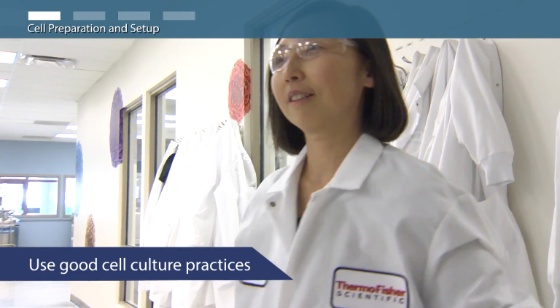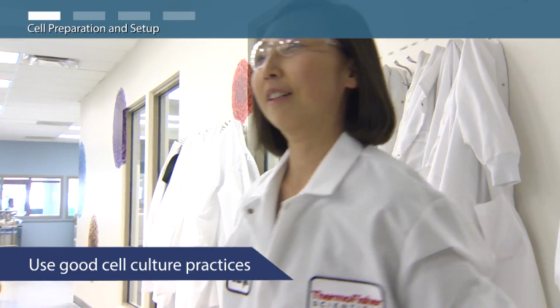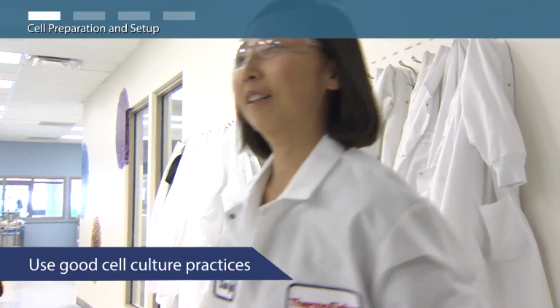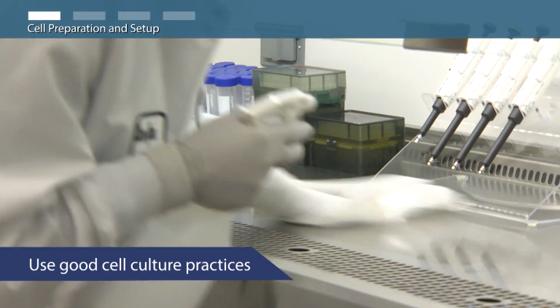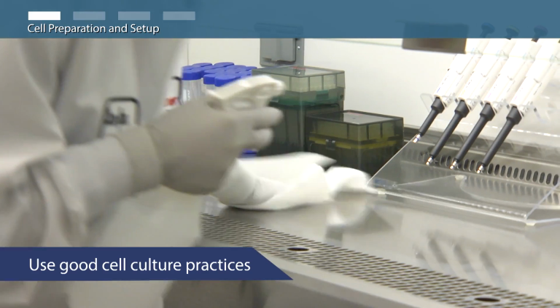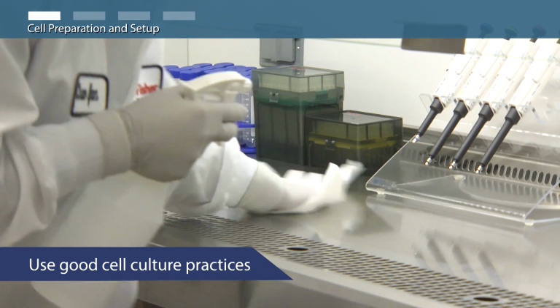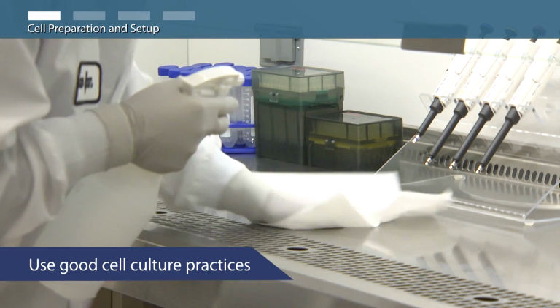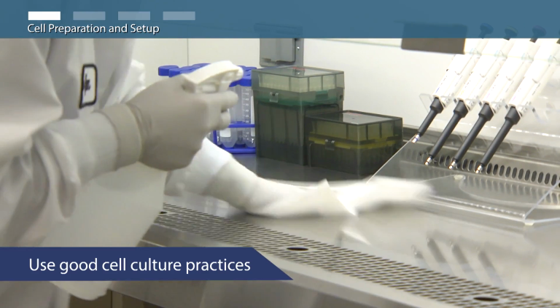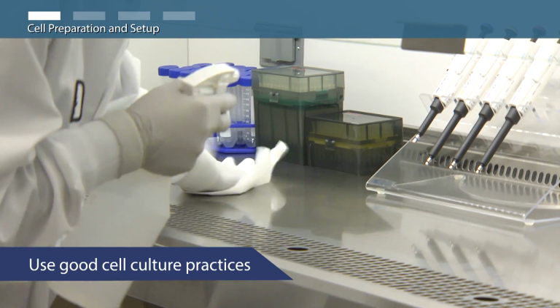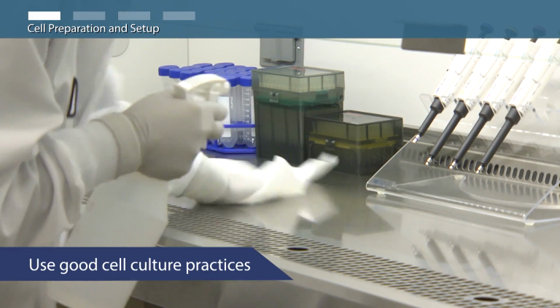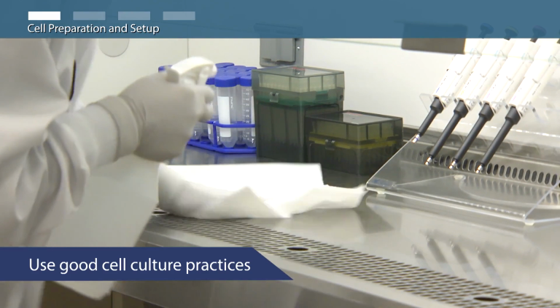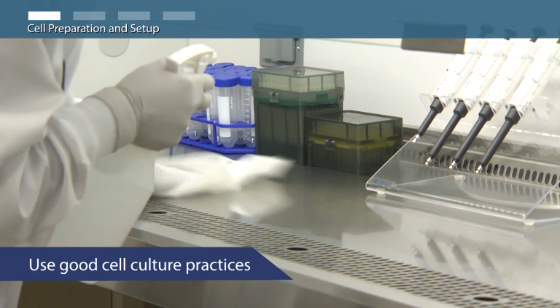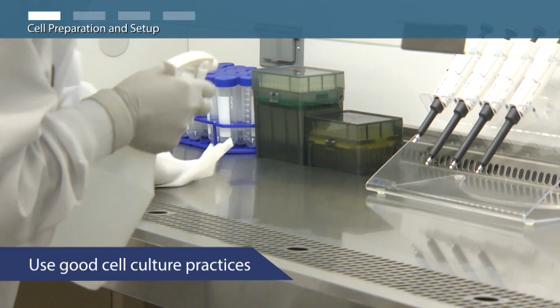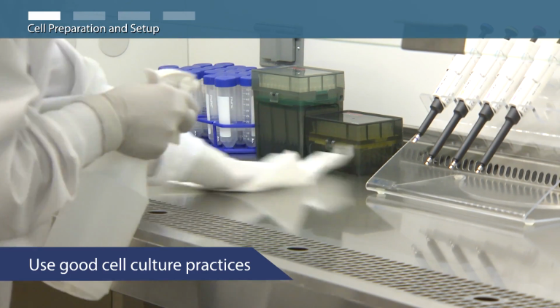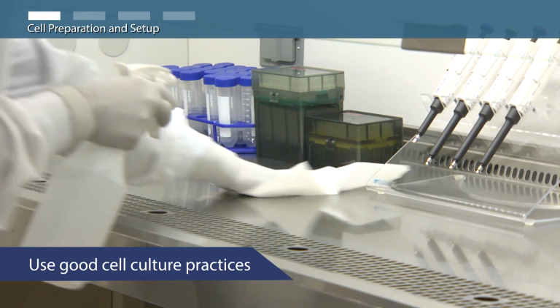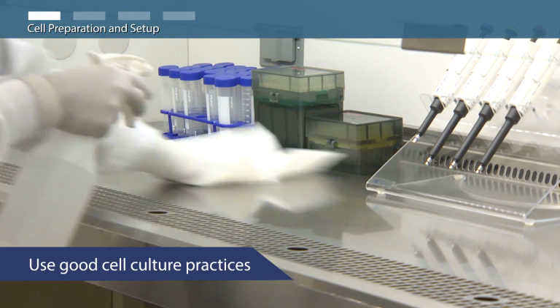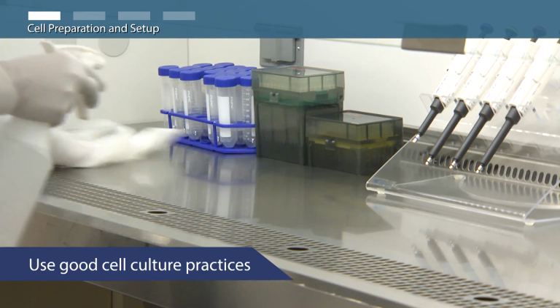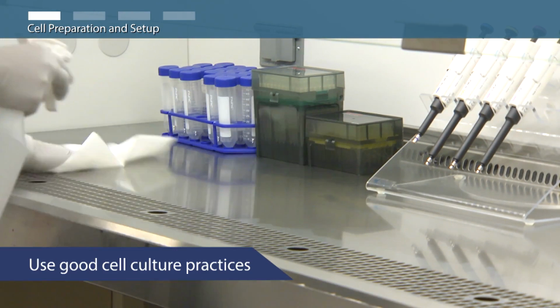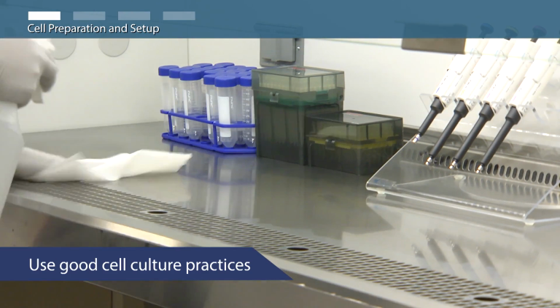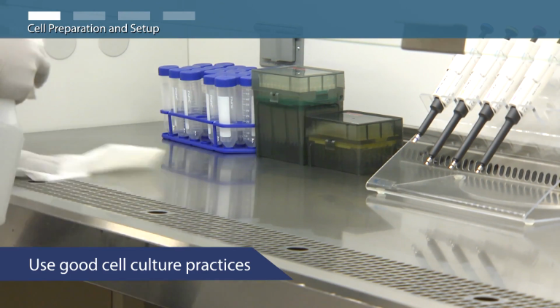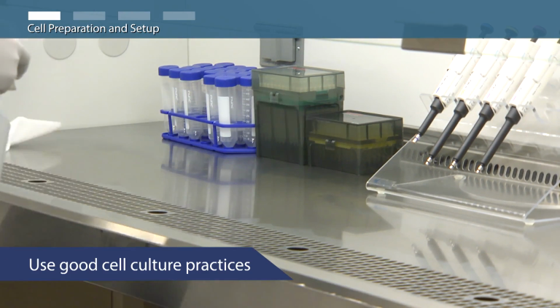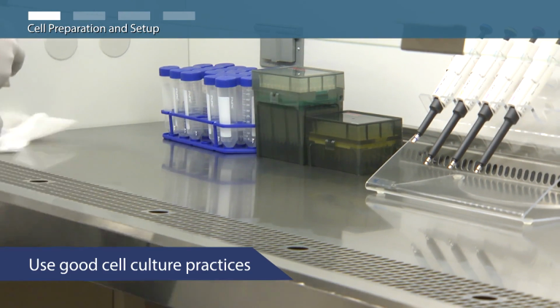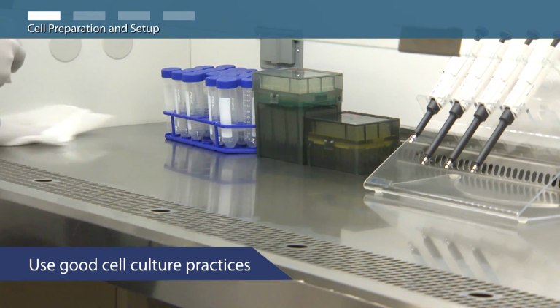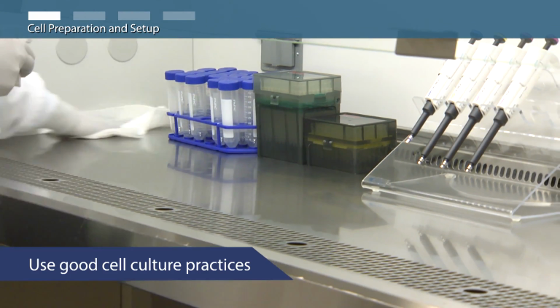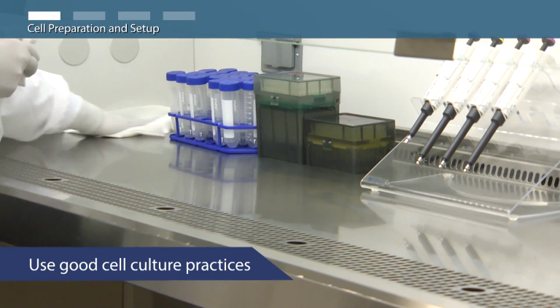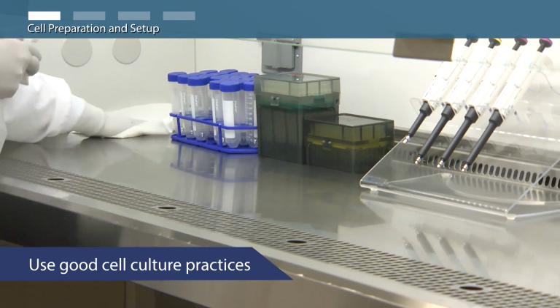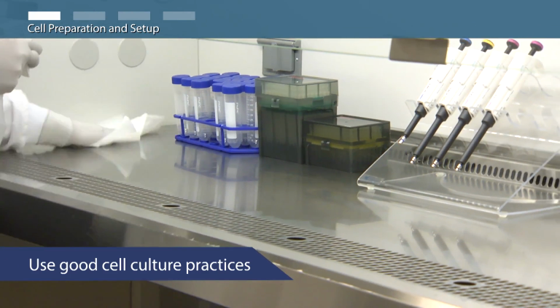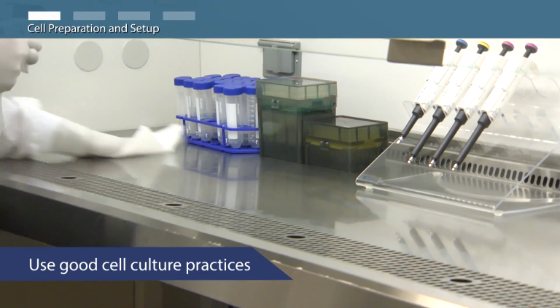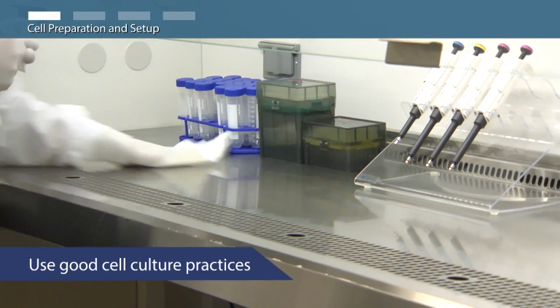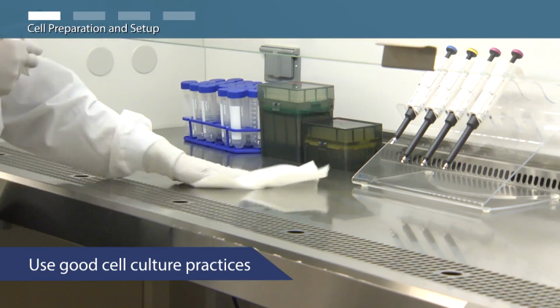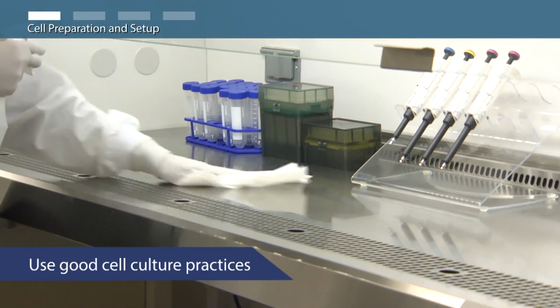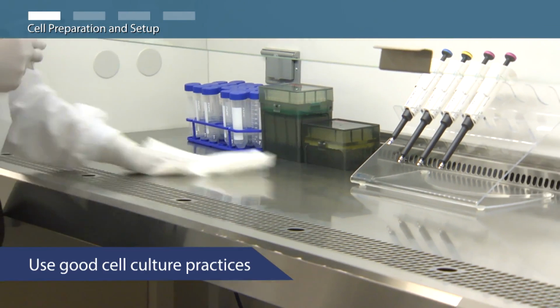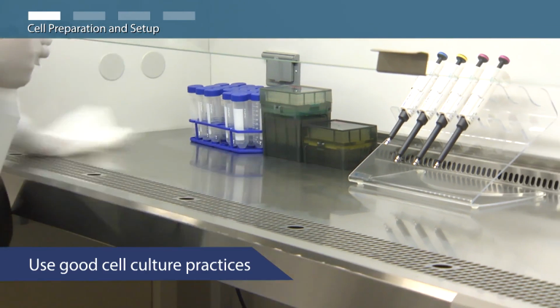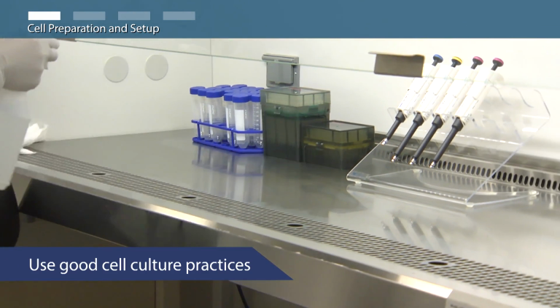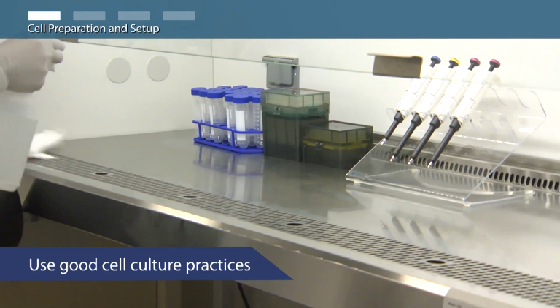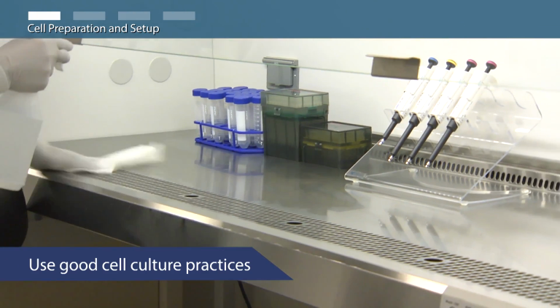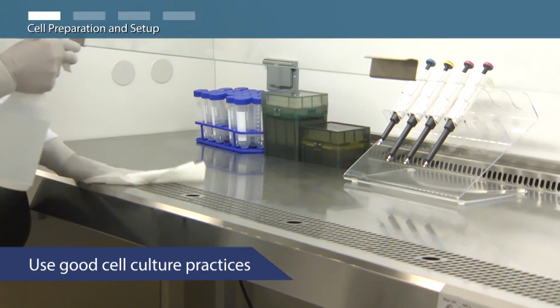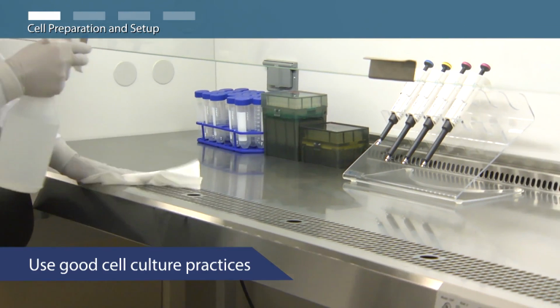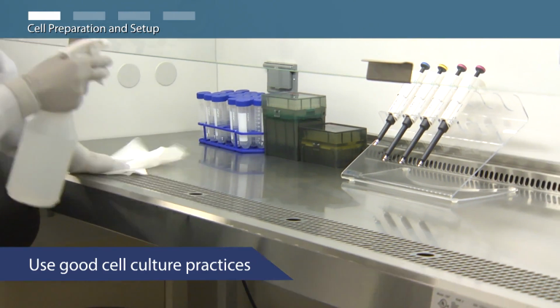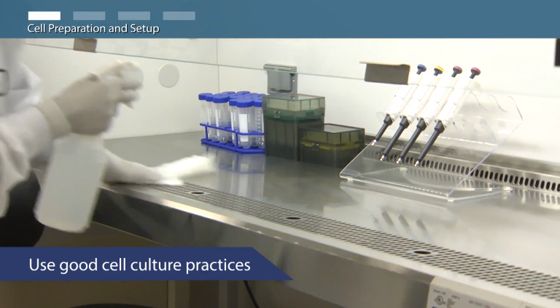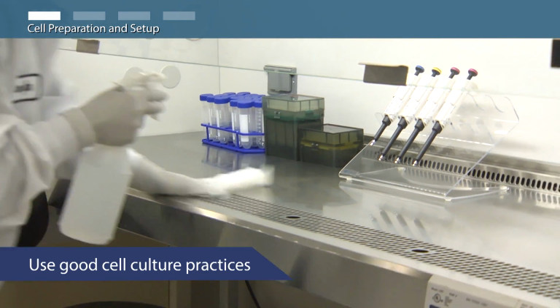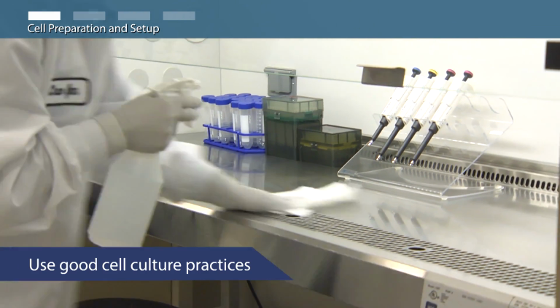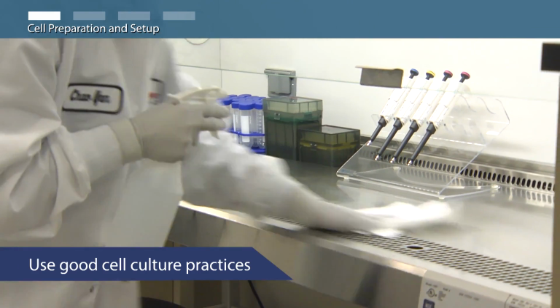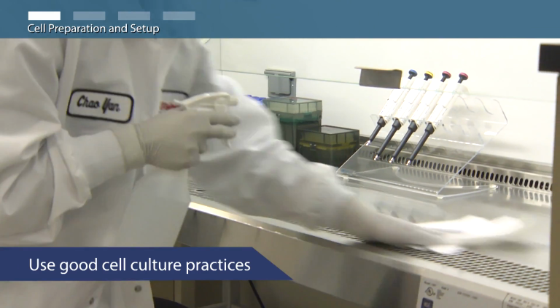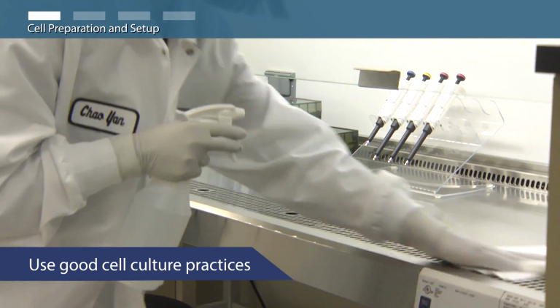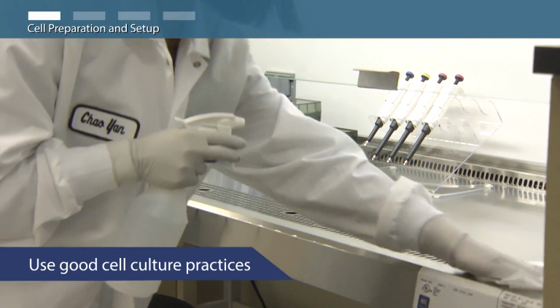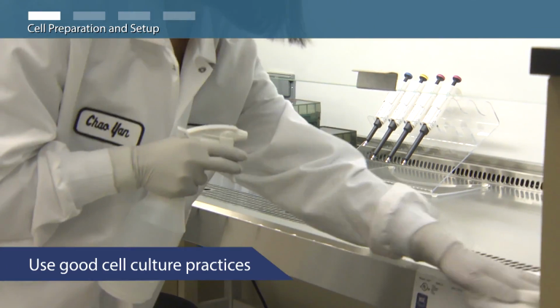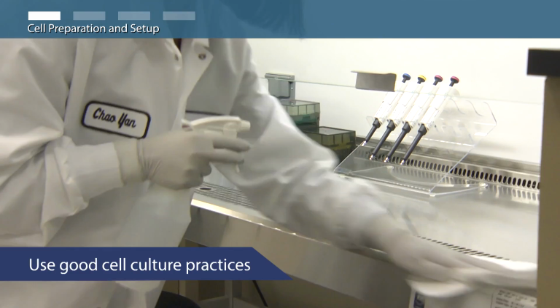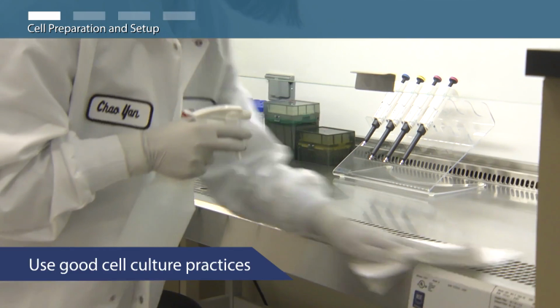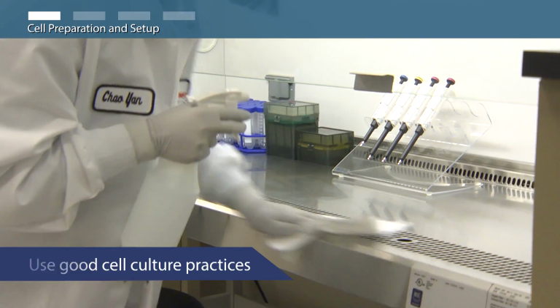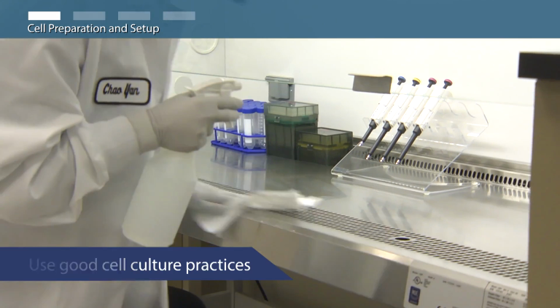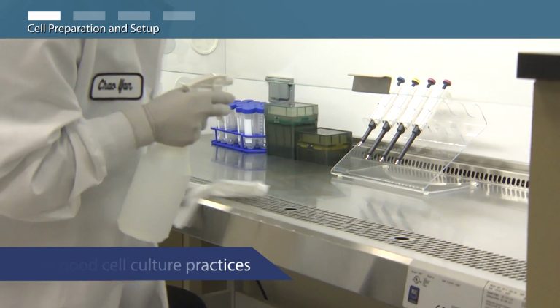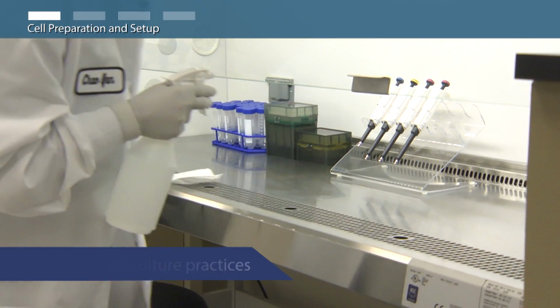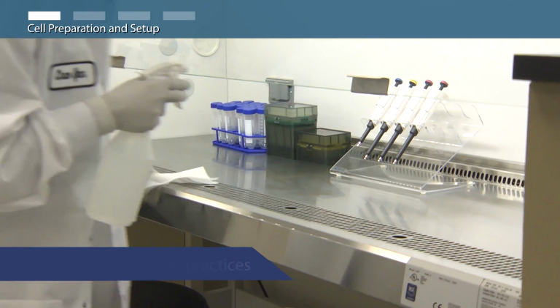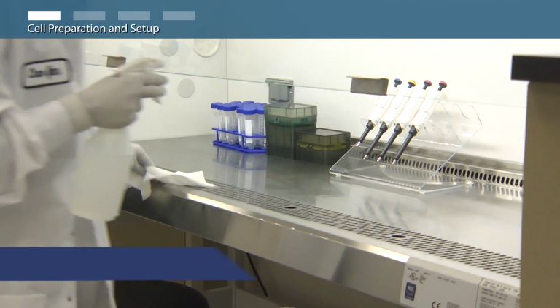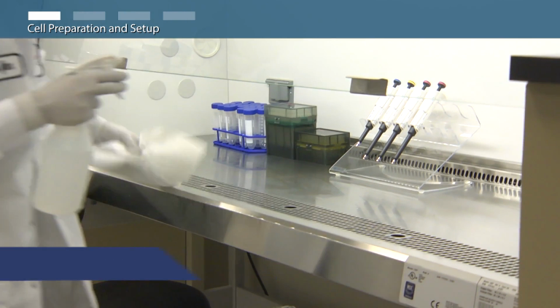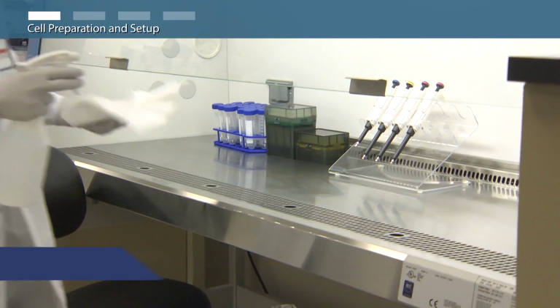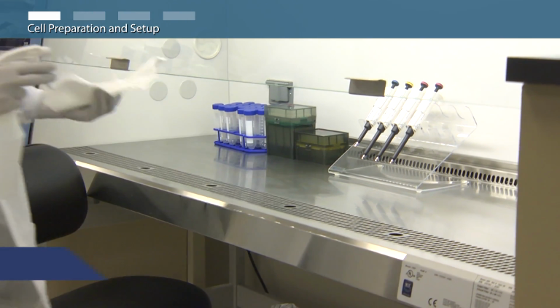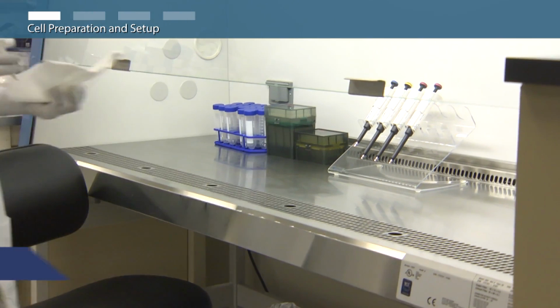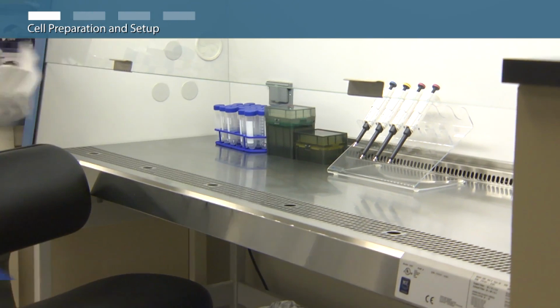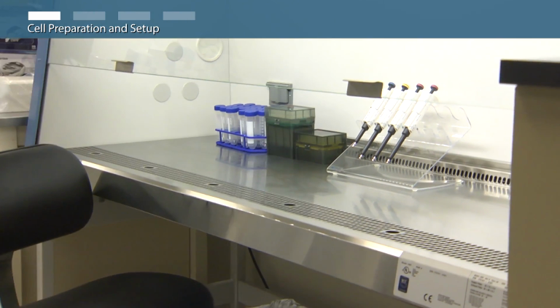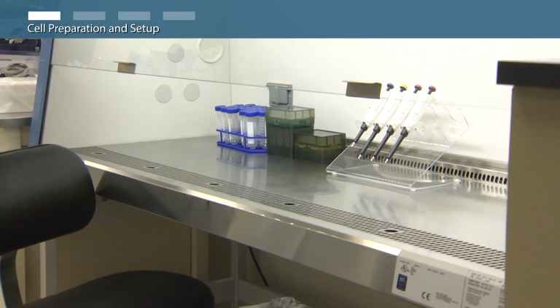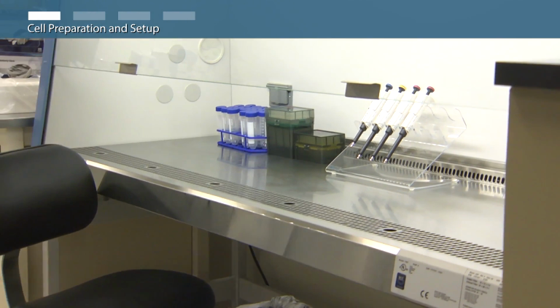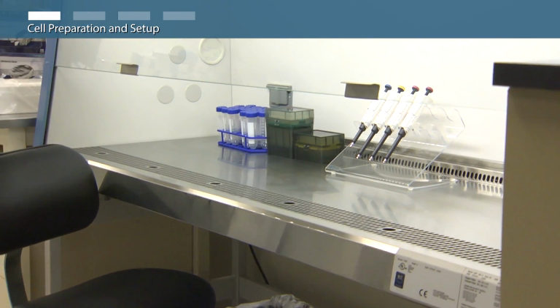Be sure to clean your cell culture hood and work surface by spraying and wiping them down with 70% ethanol.